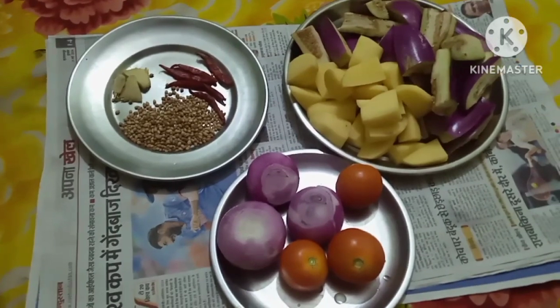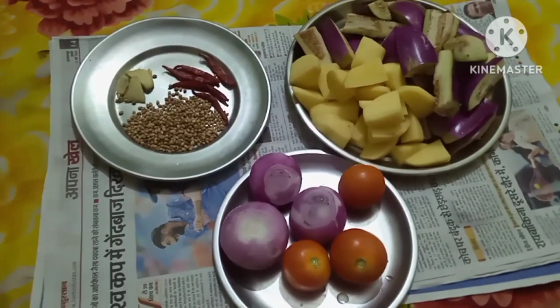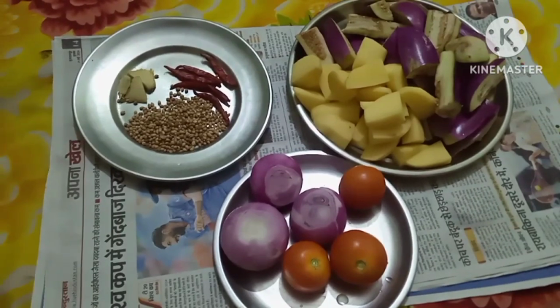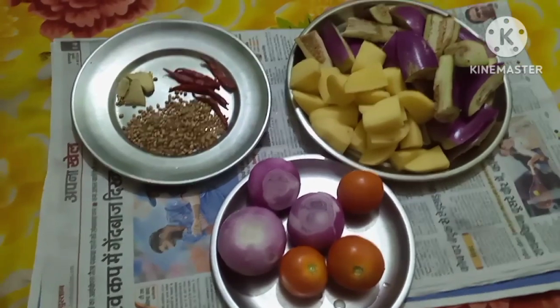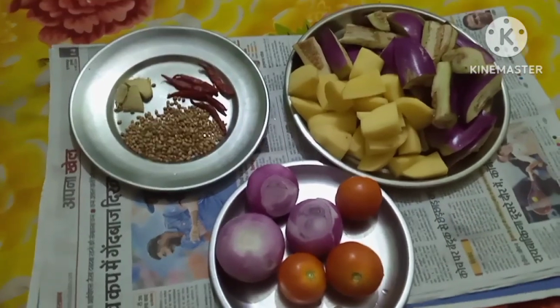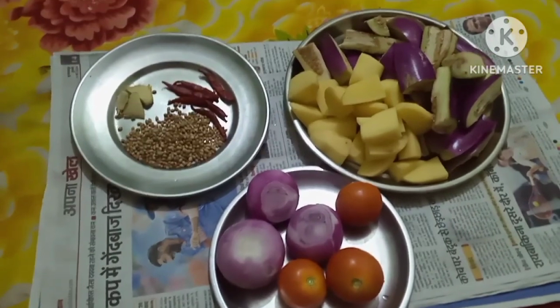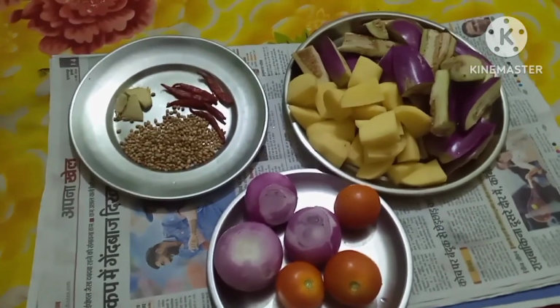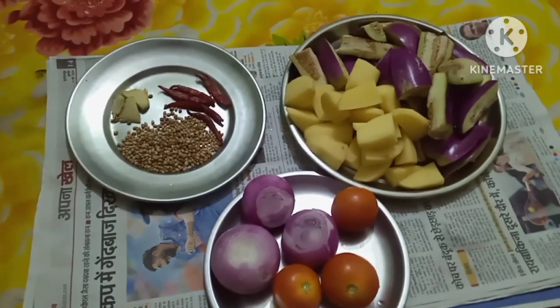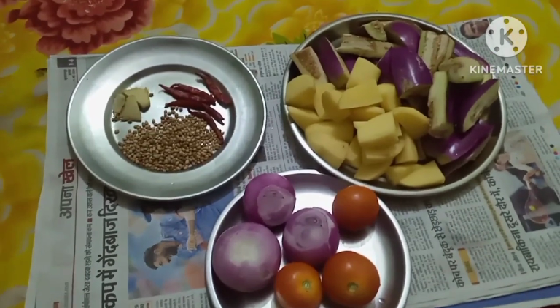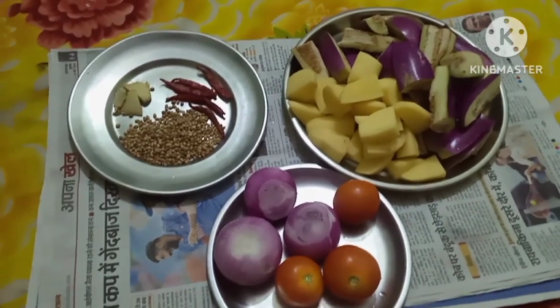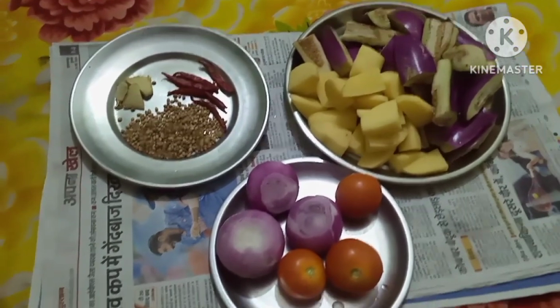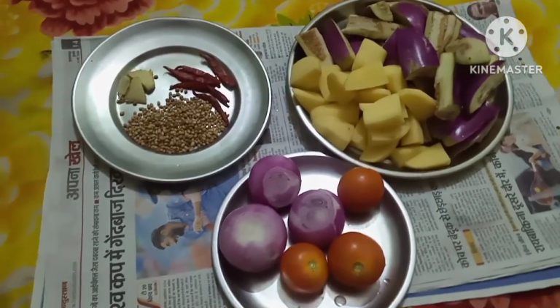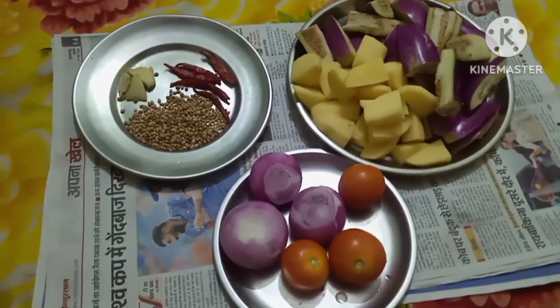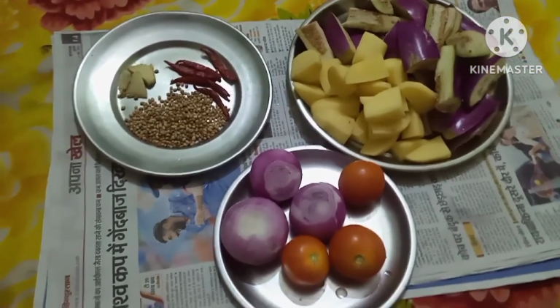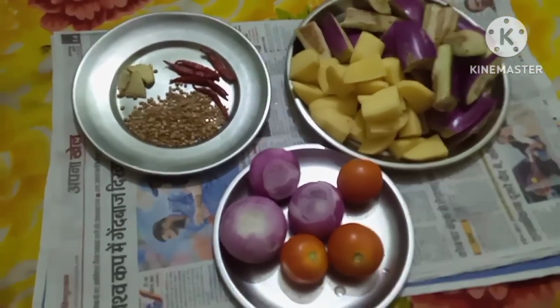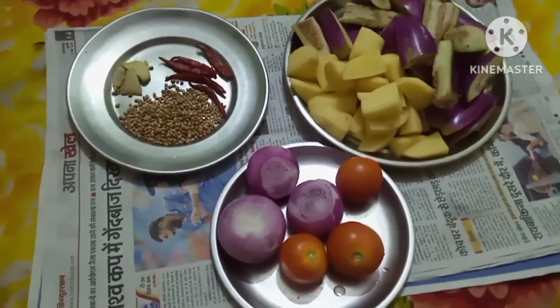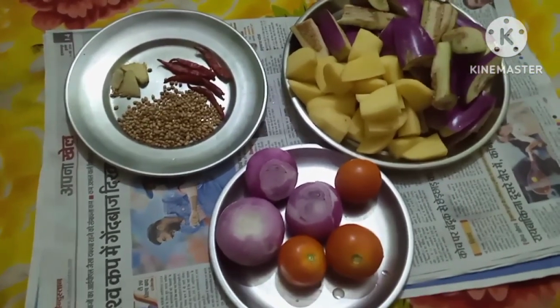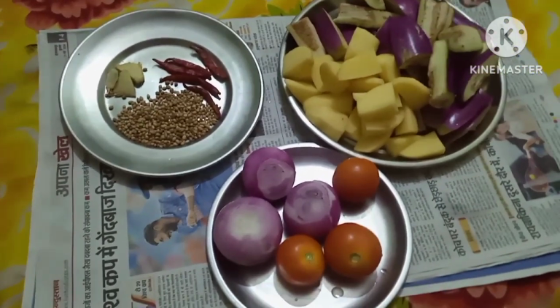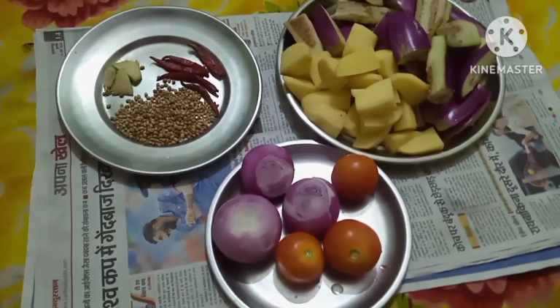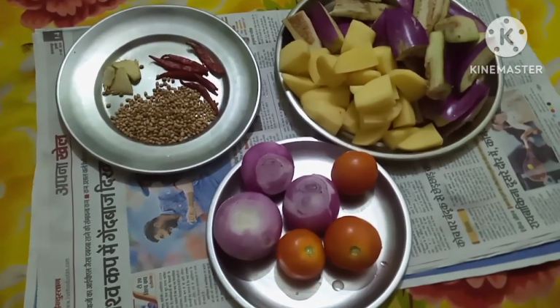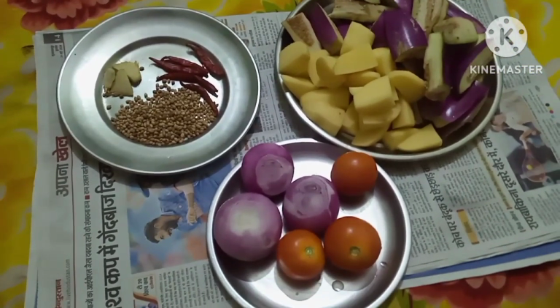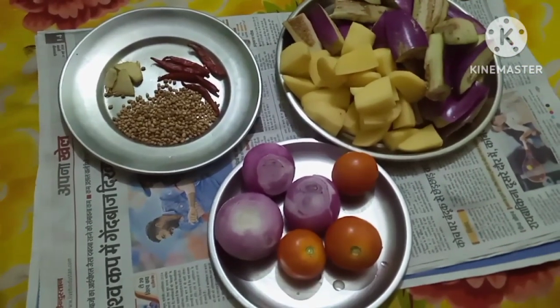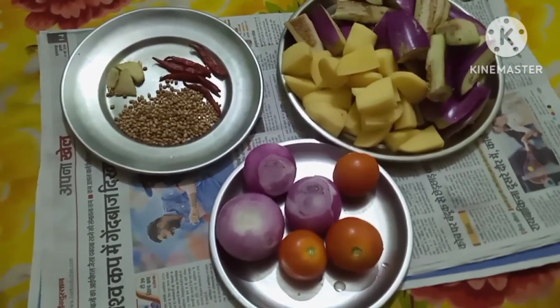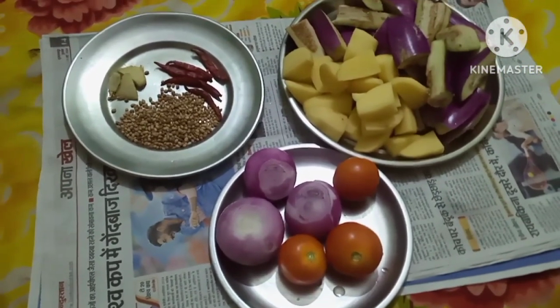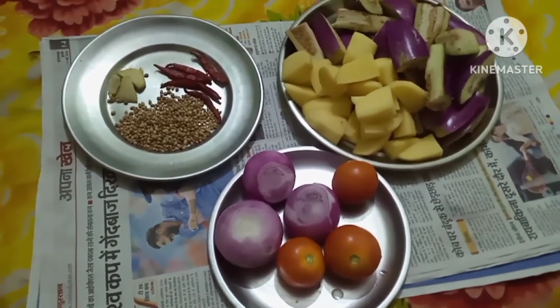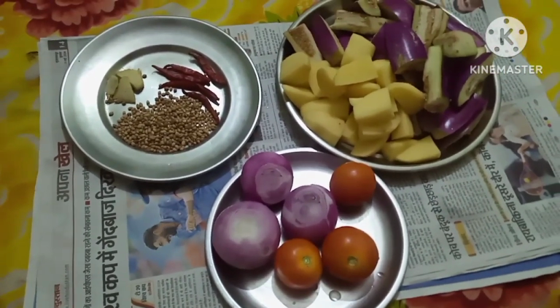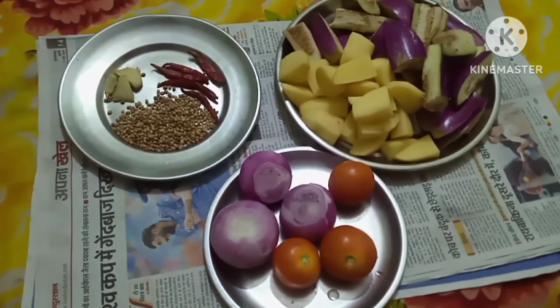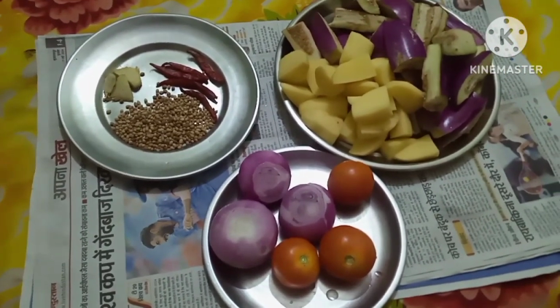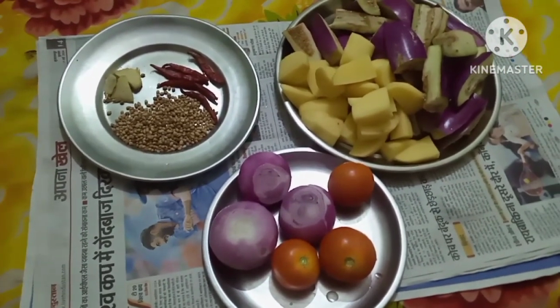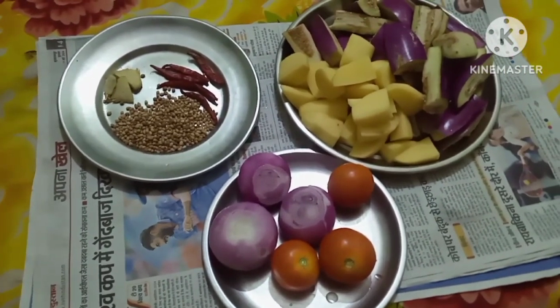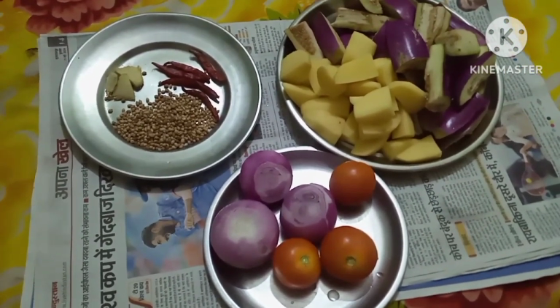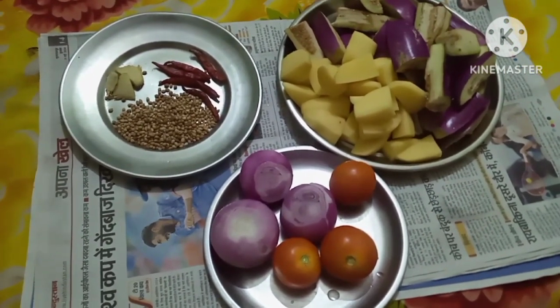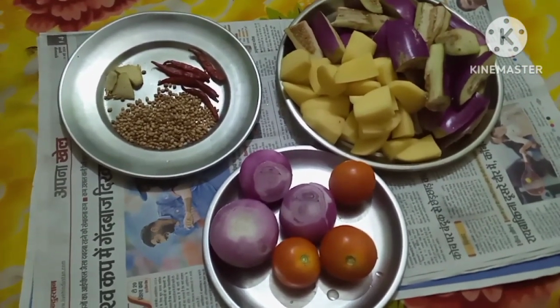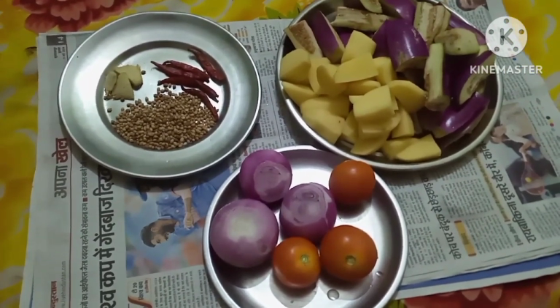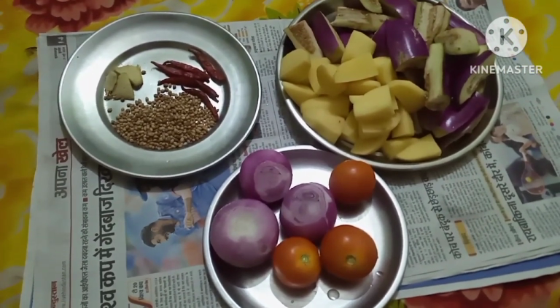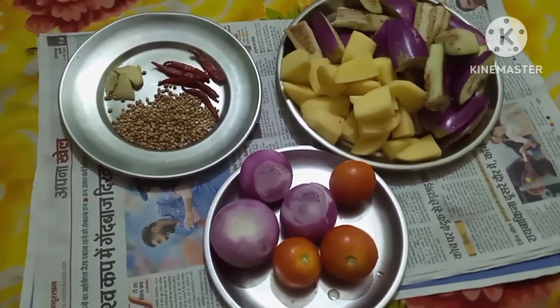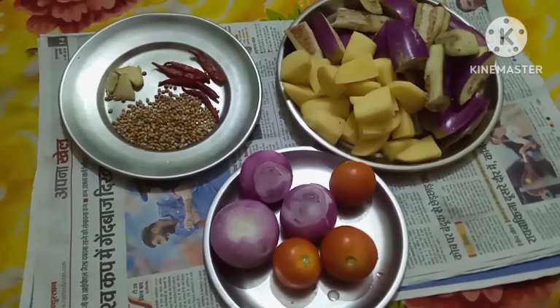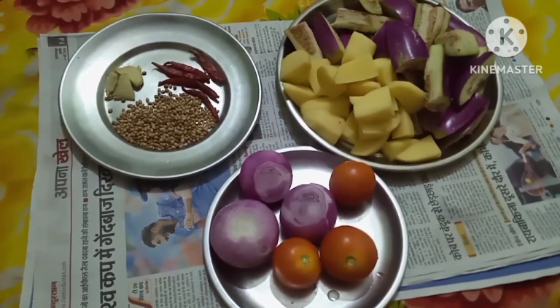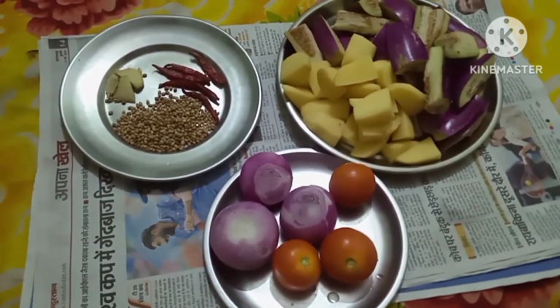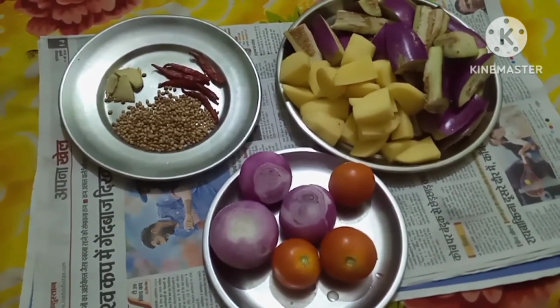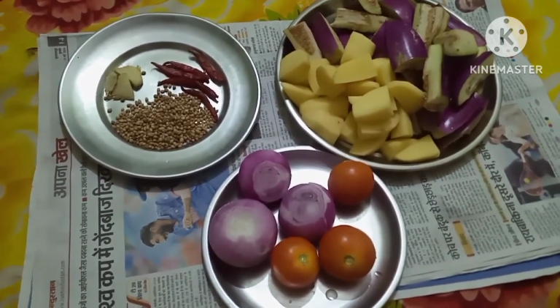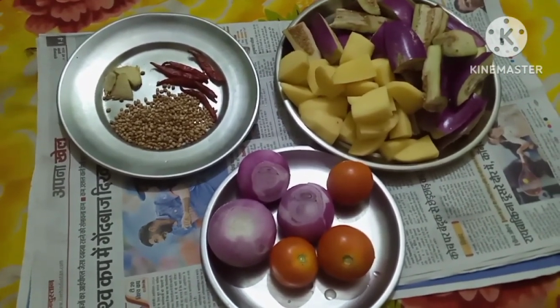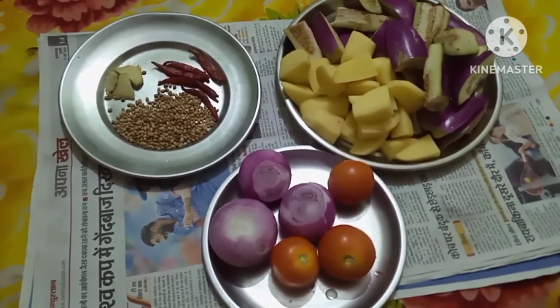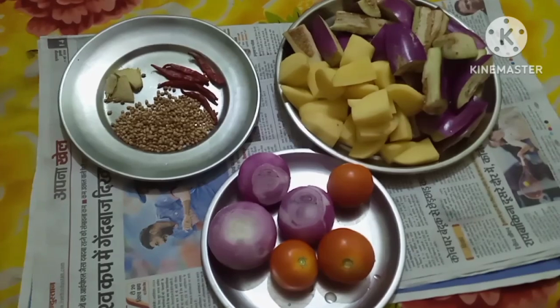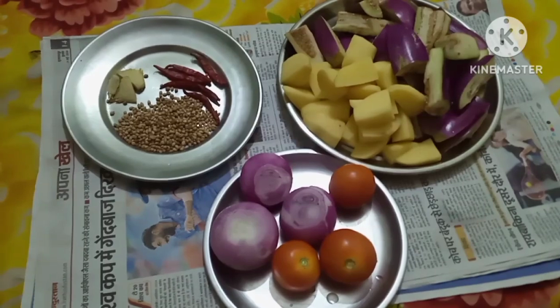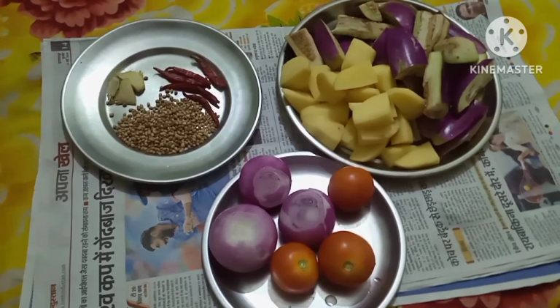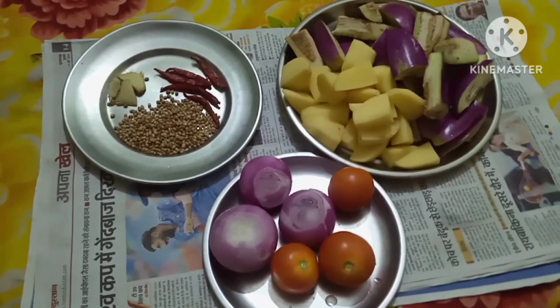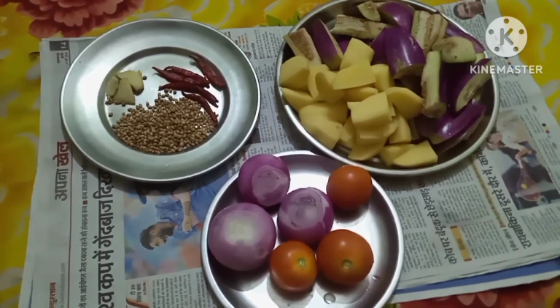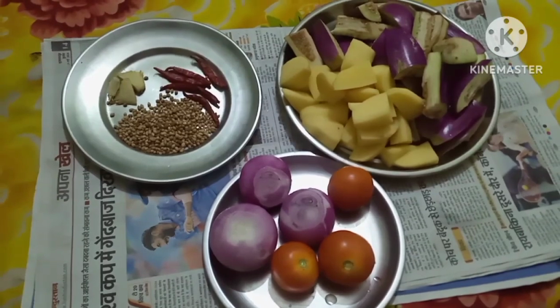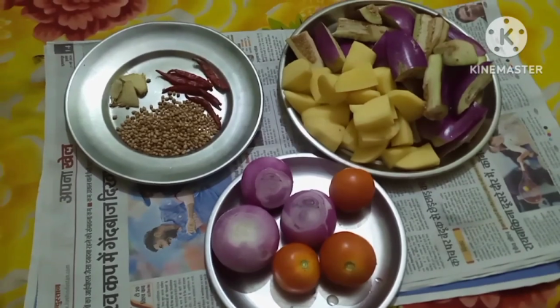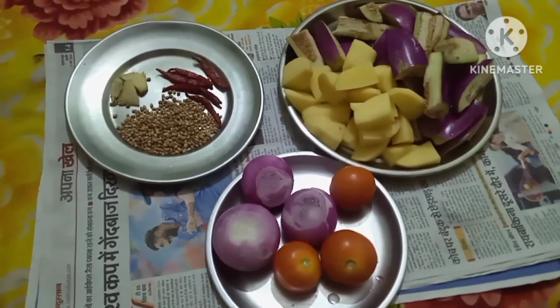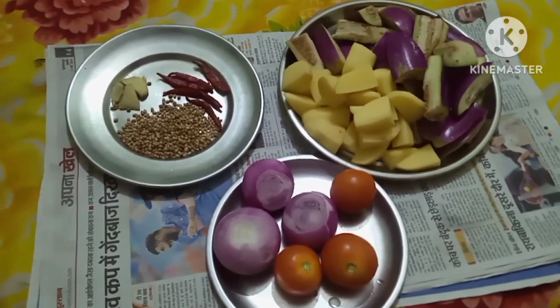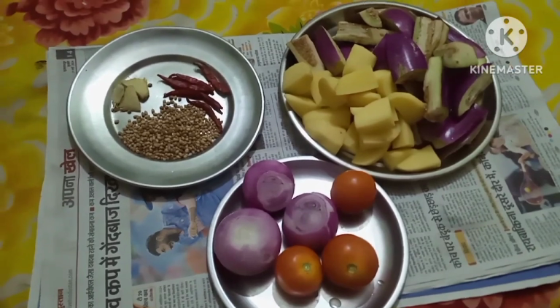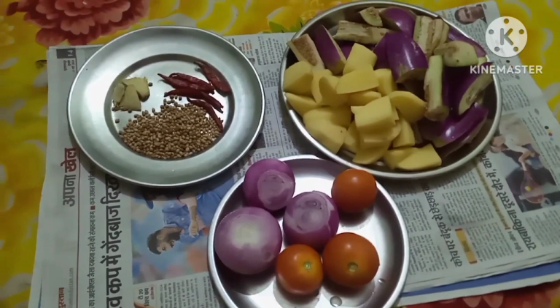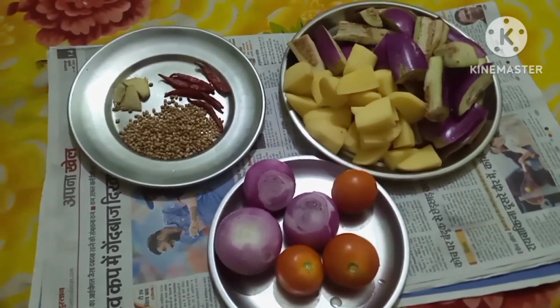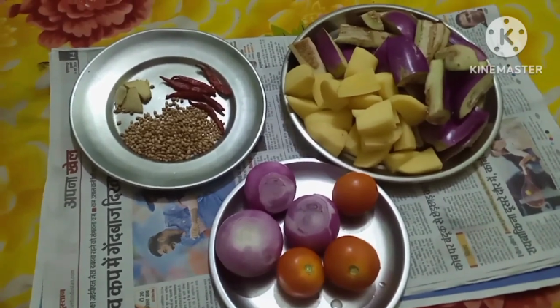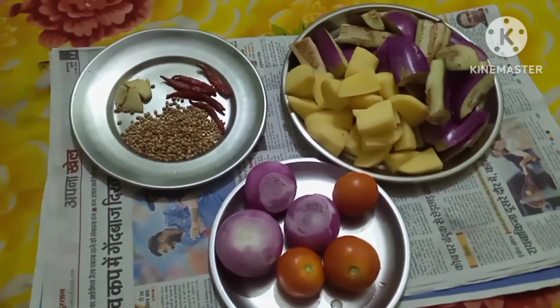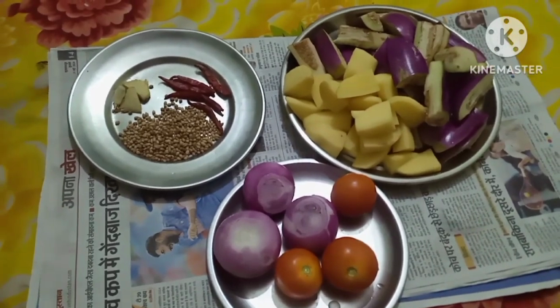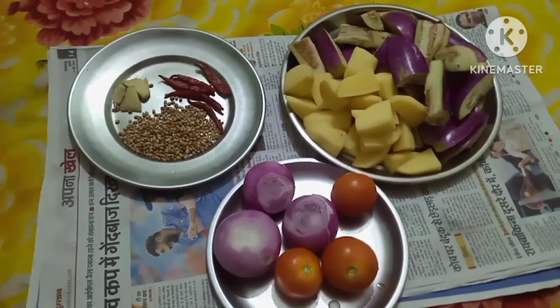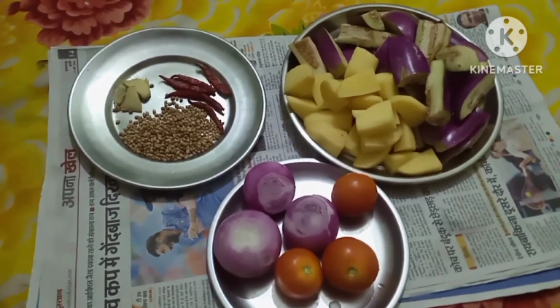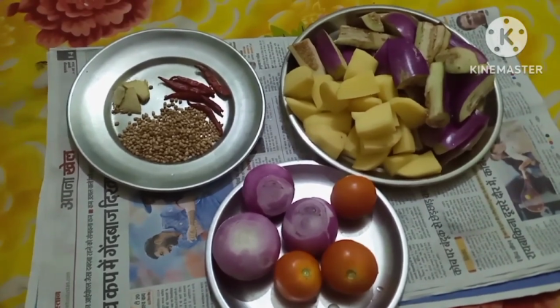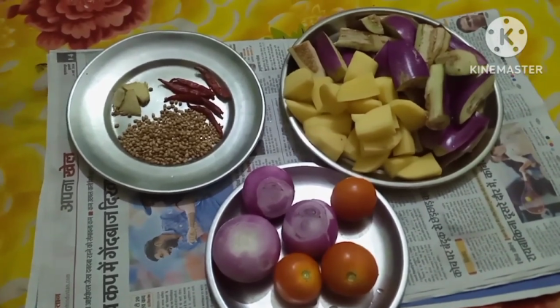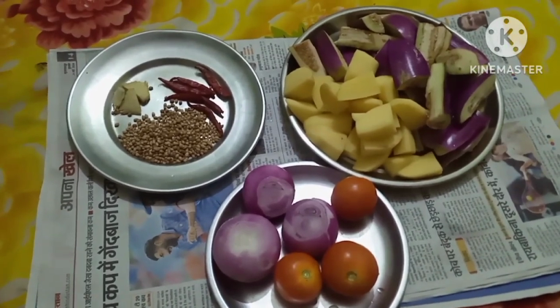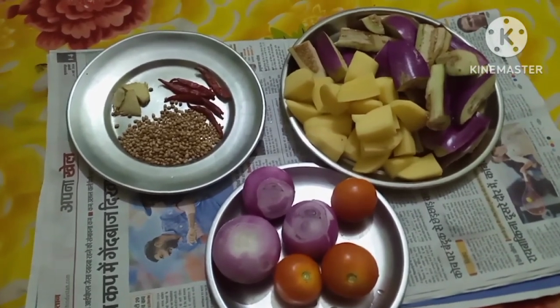If you are new to my channel, please Subscribe, Share, and Comment. So come on, we will start the recipe now.